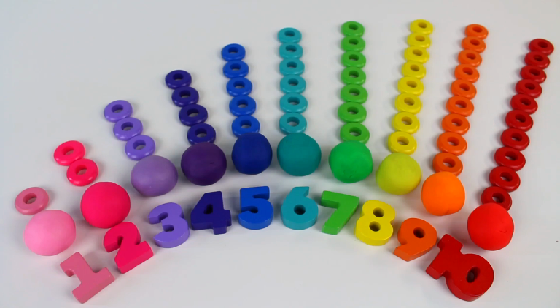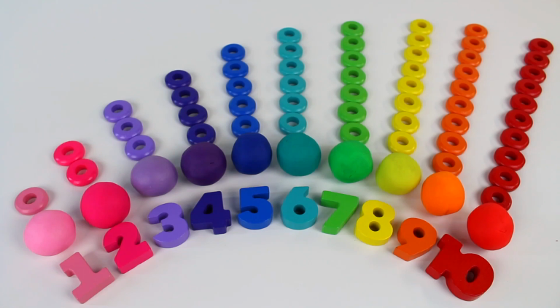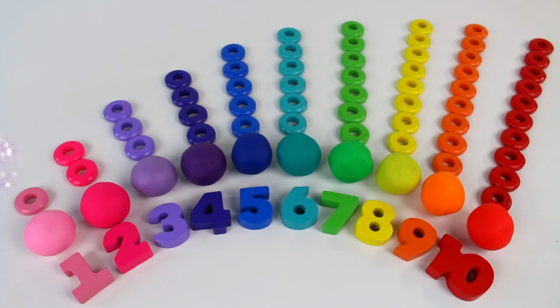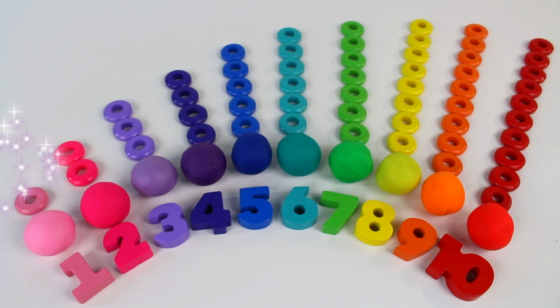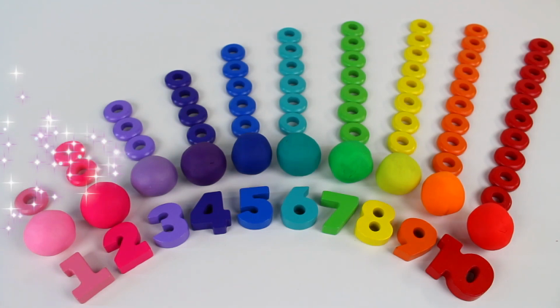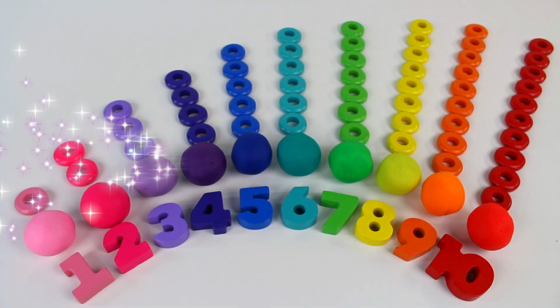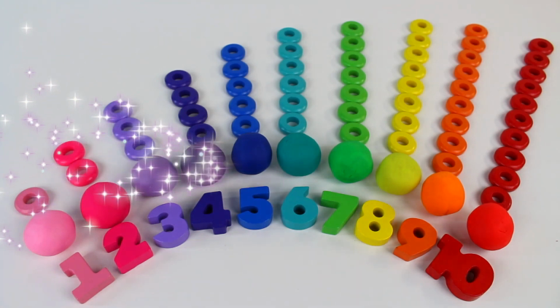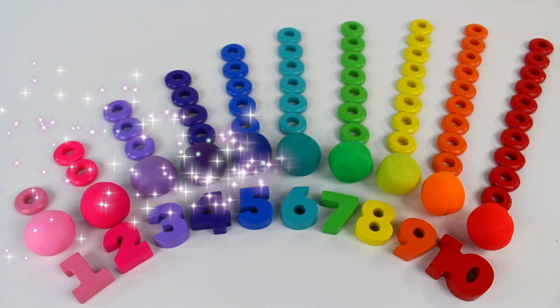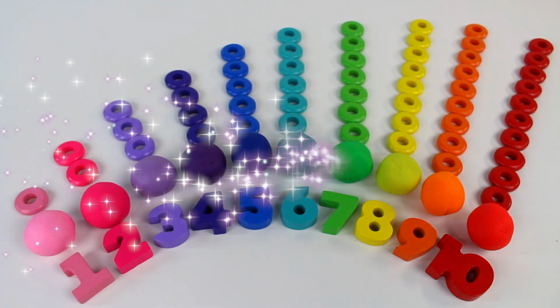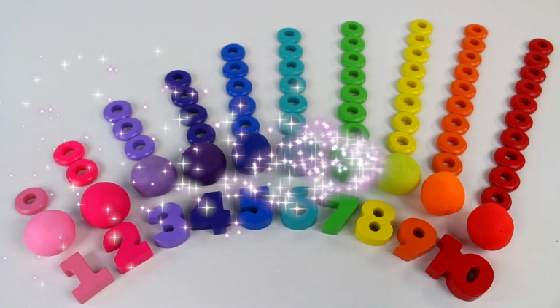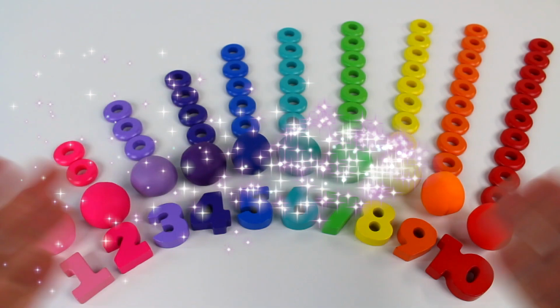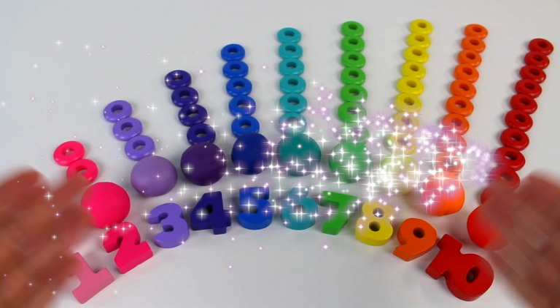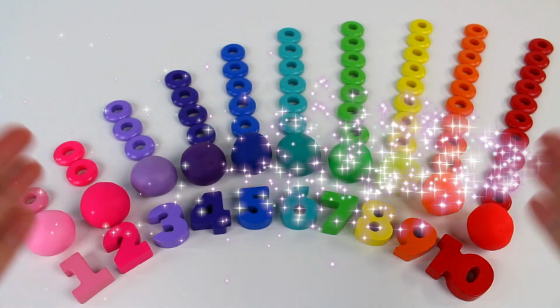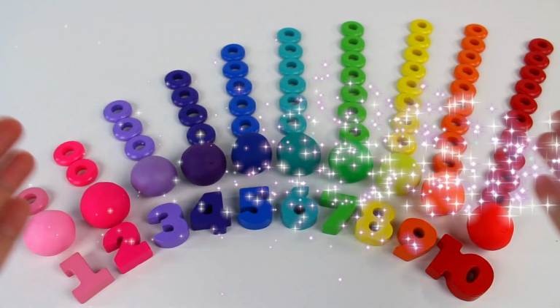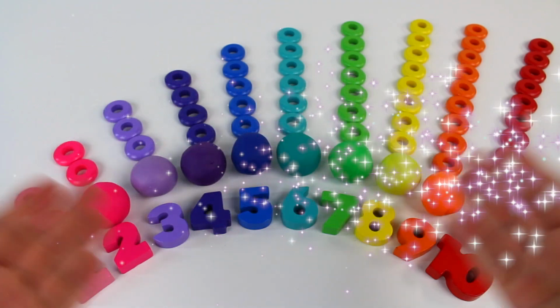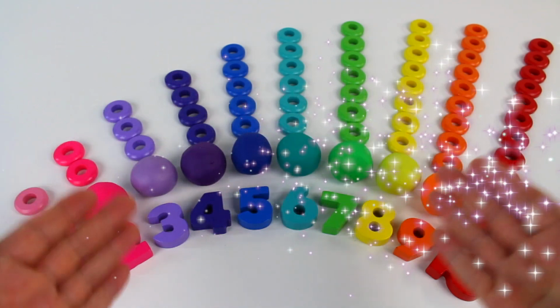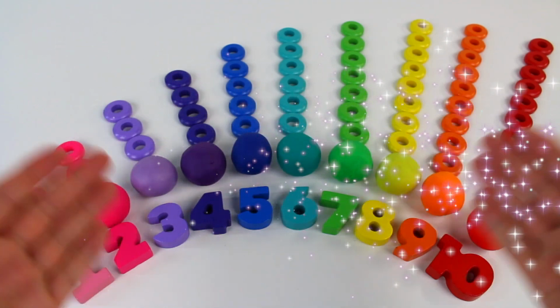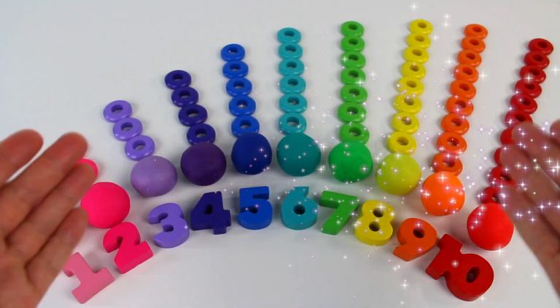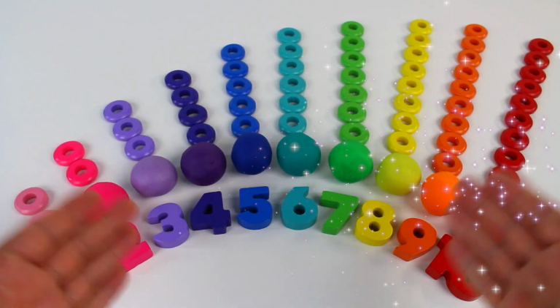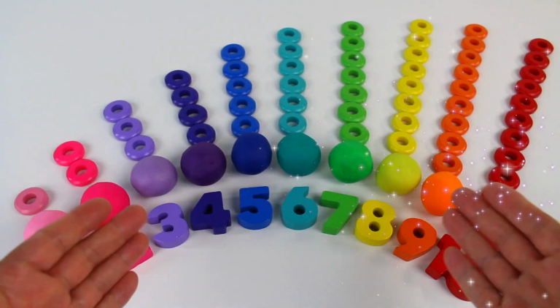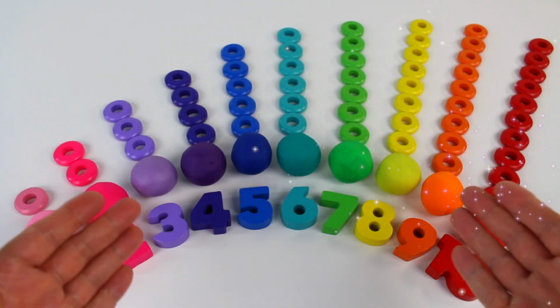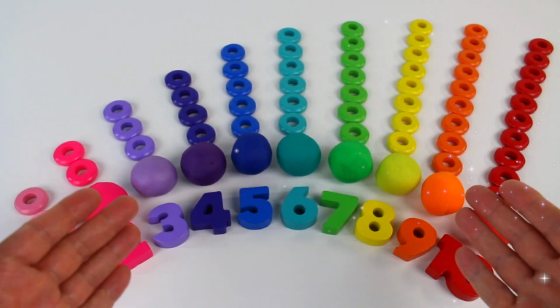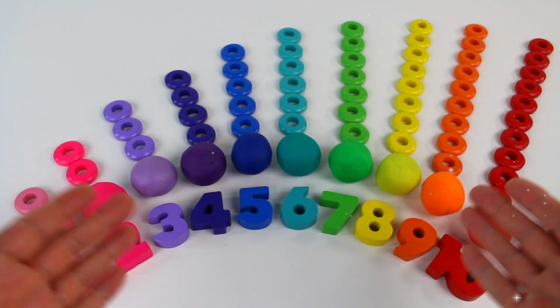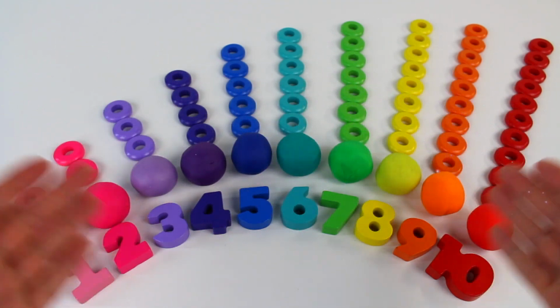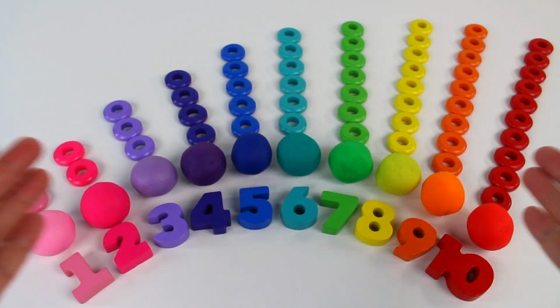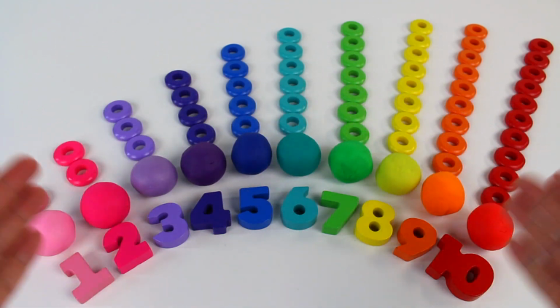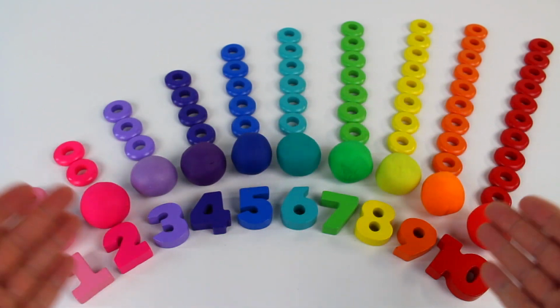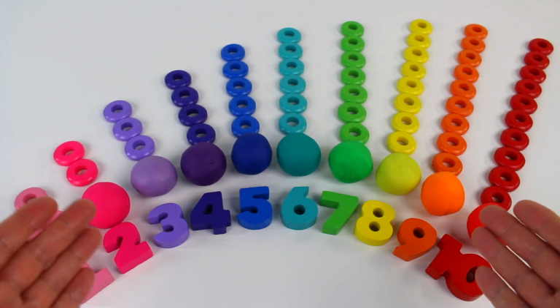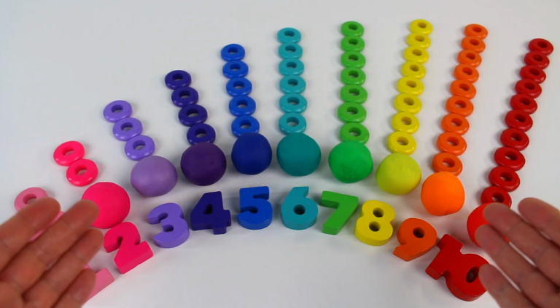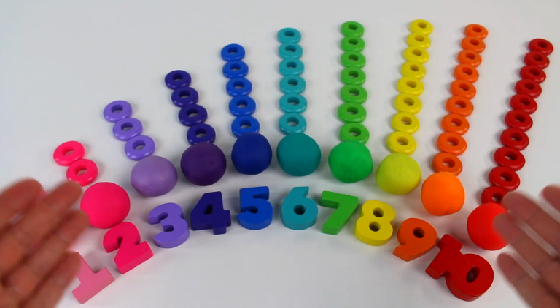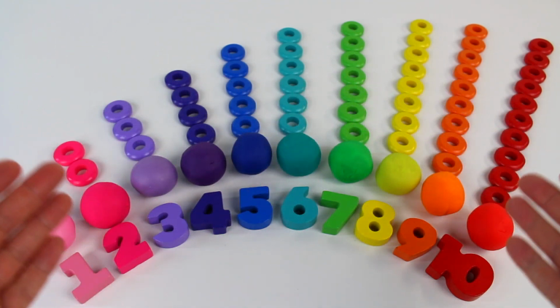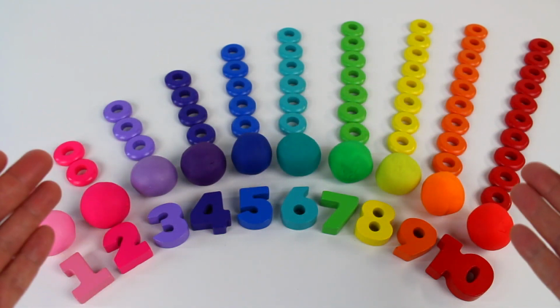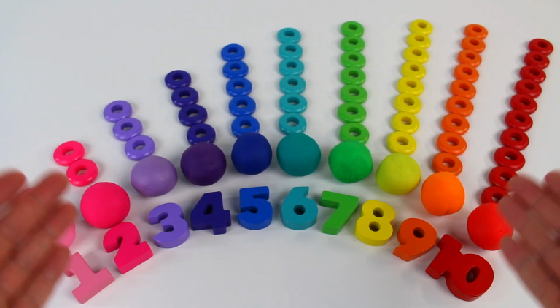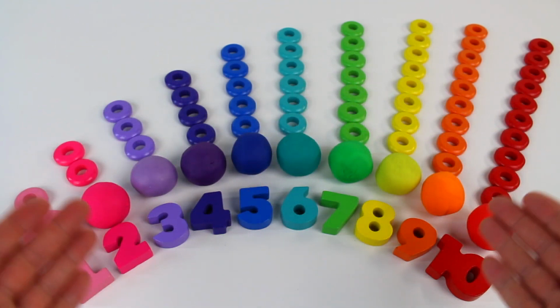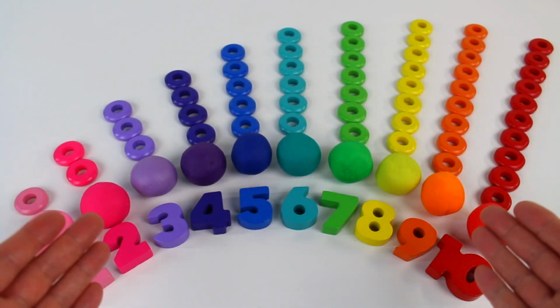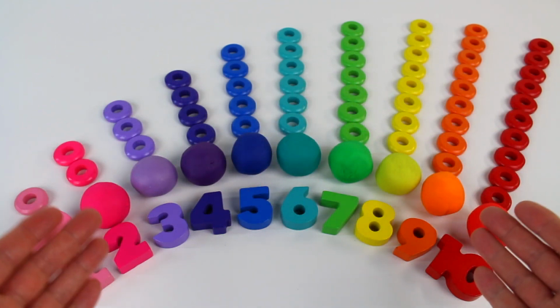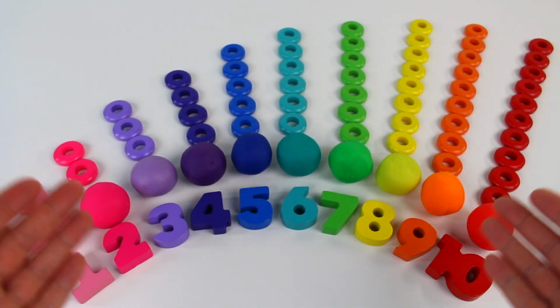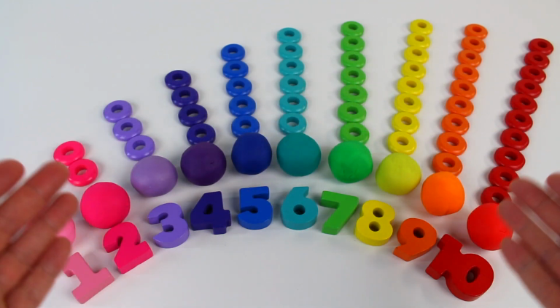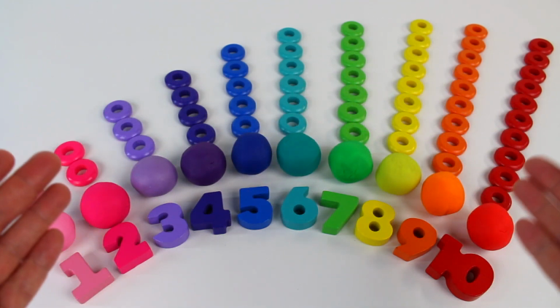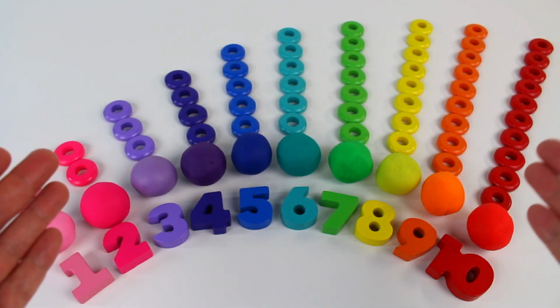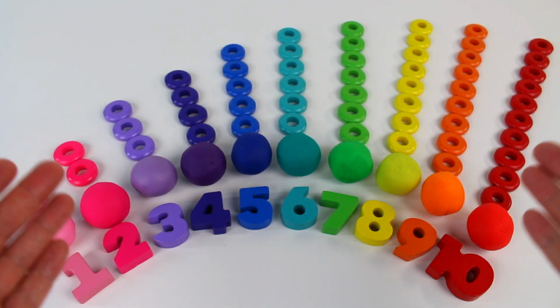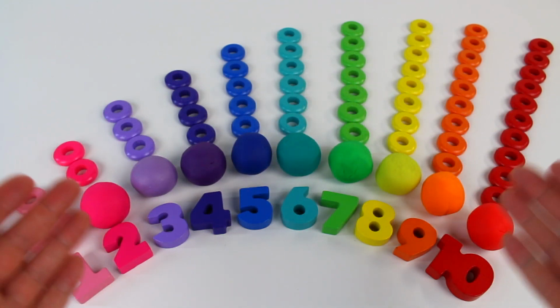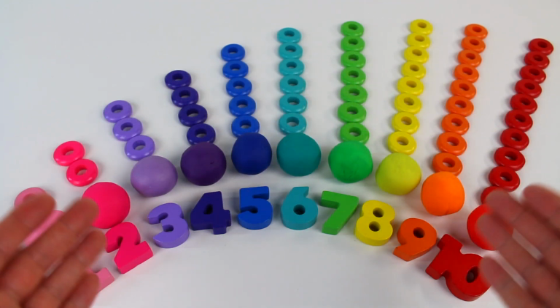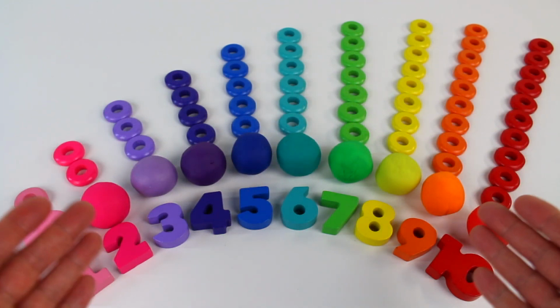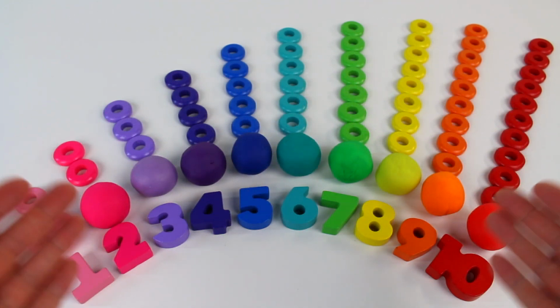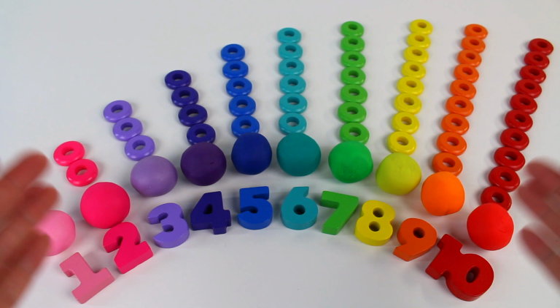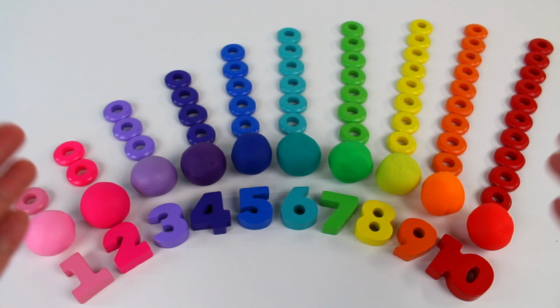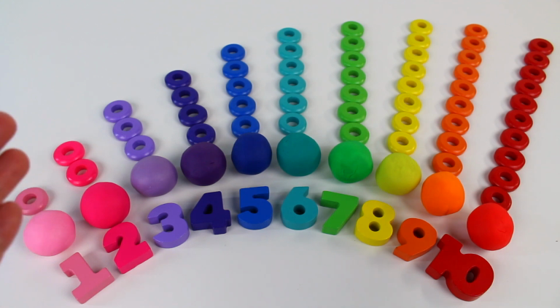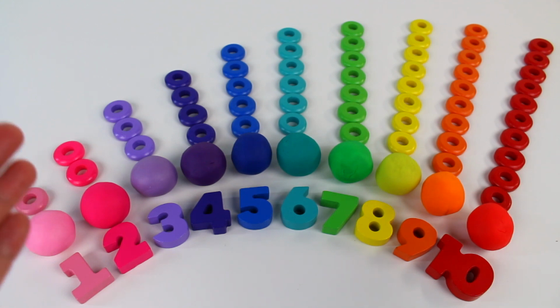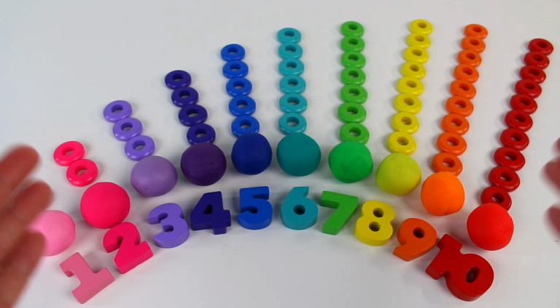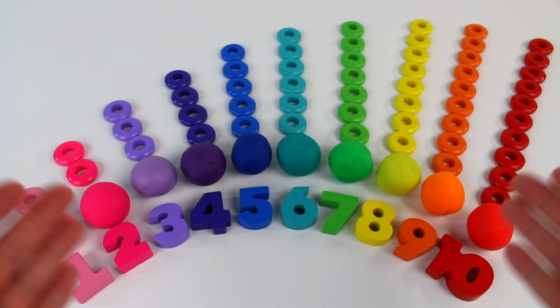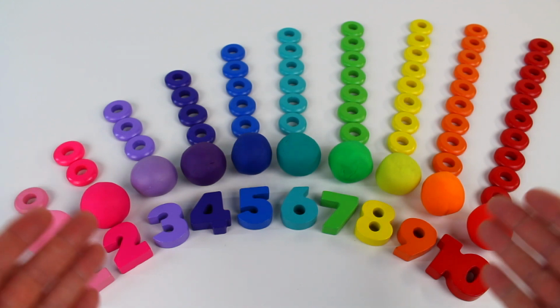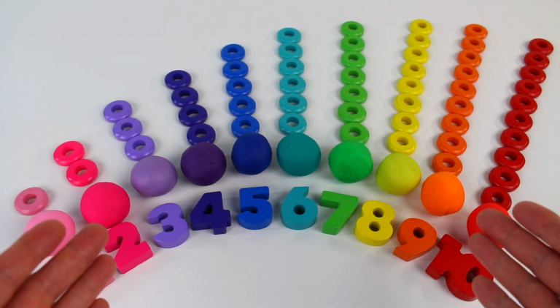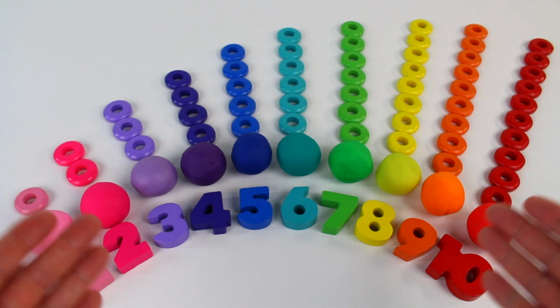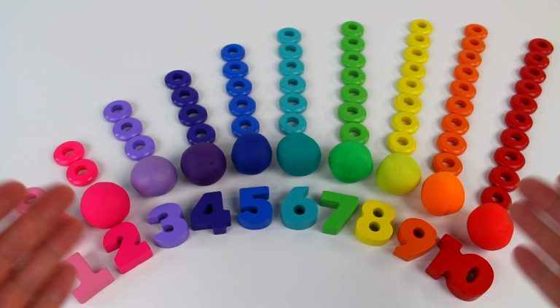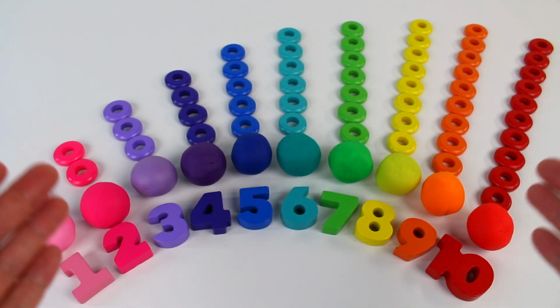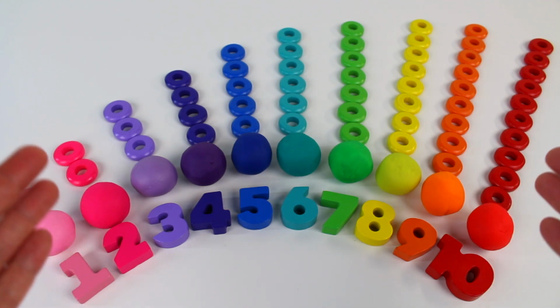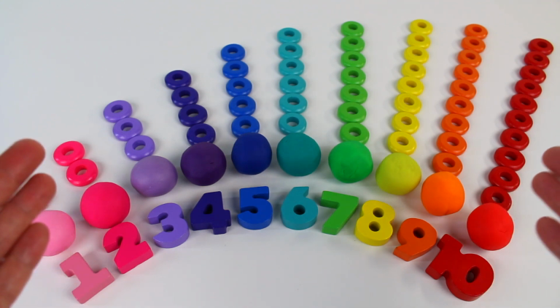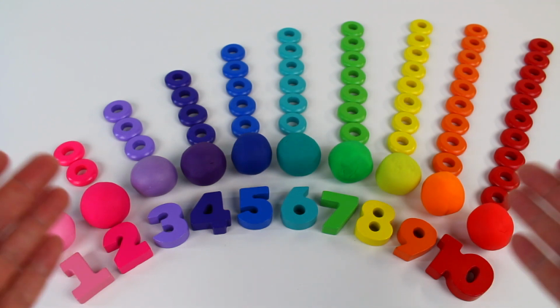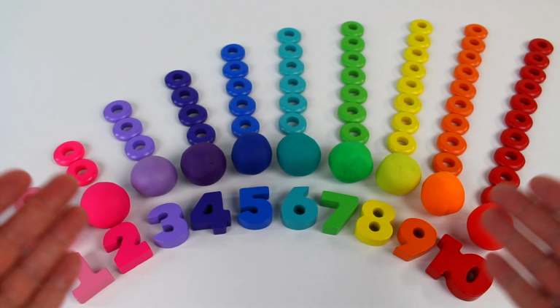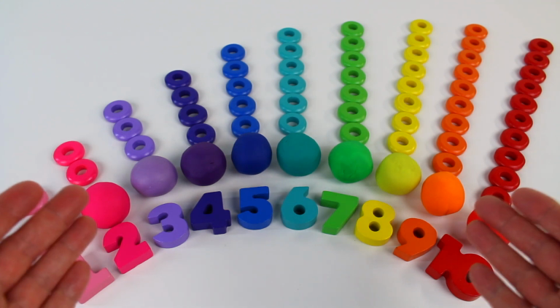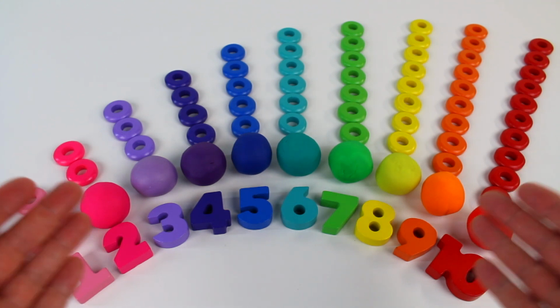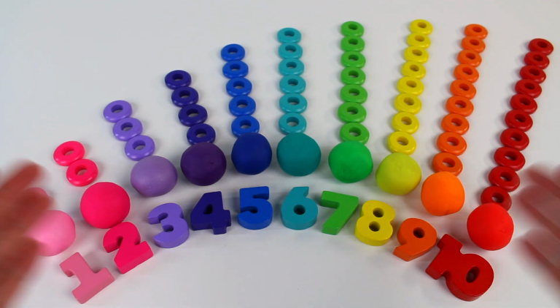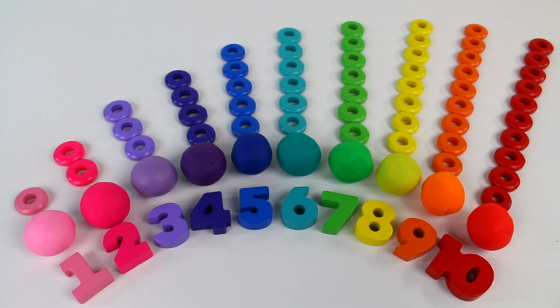Can you help me count to 10? Look, I have all these shapes, numbers, and colors.